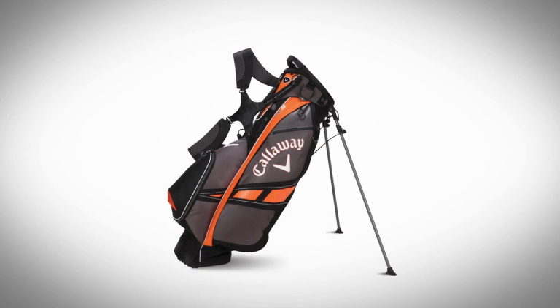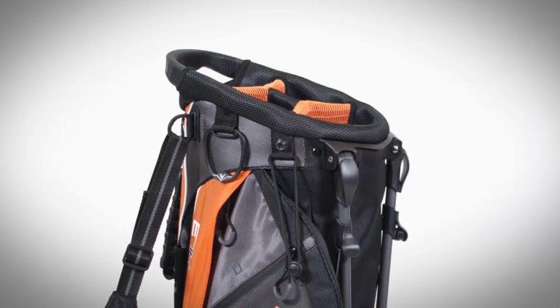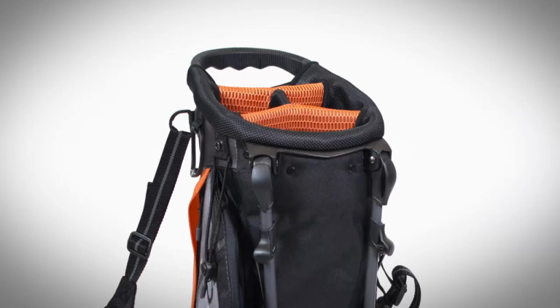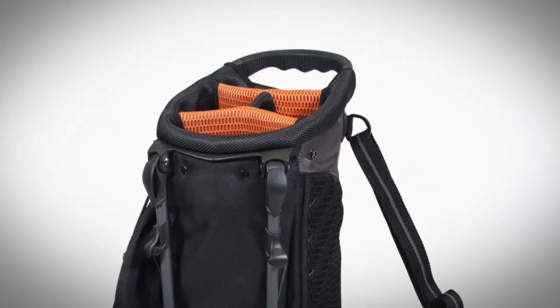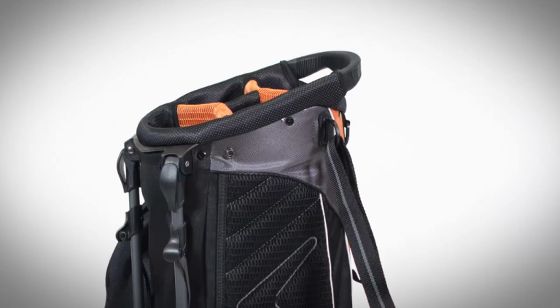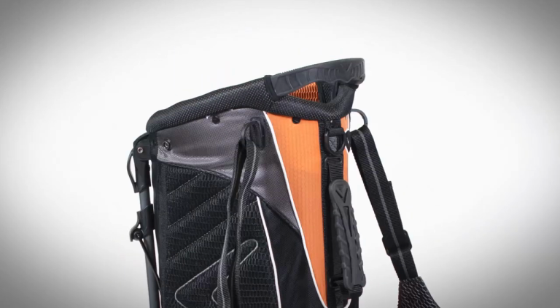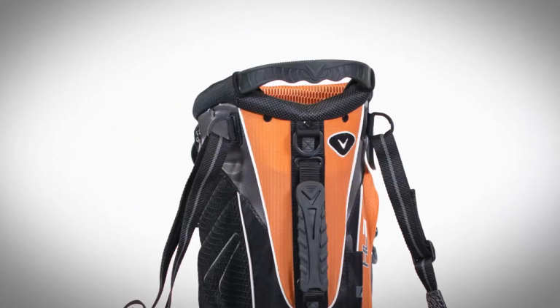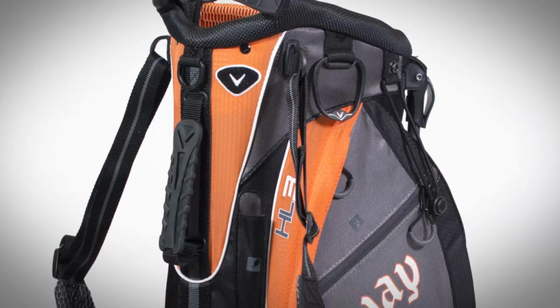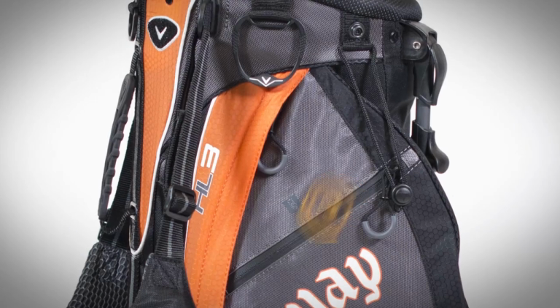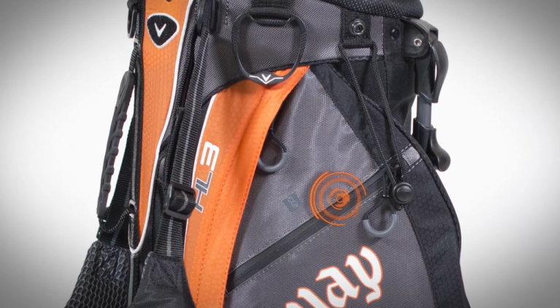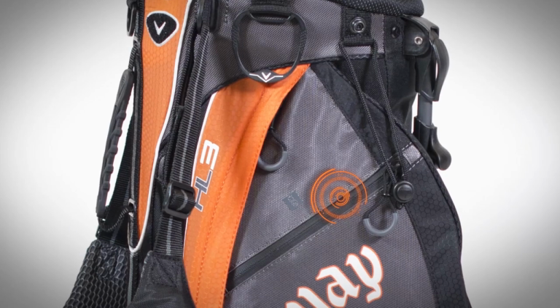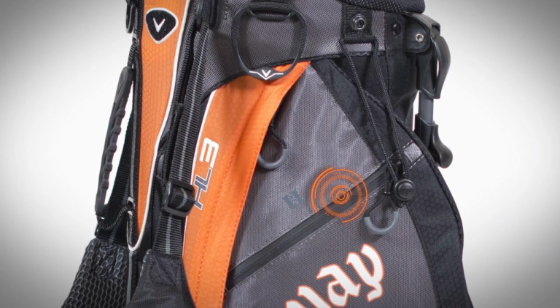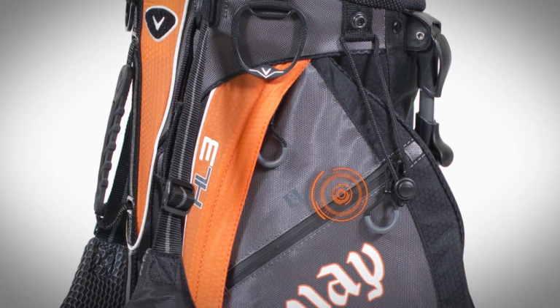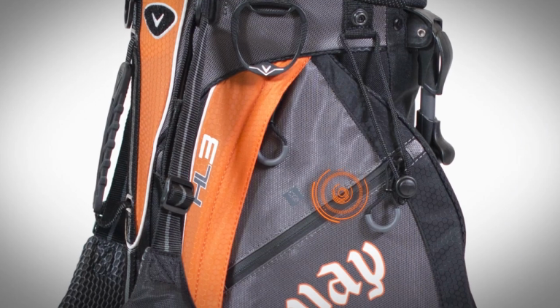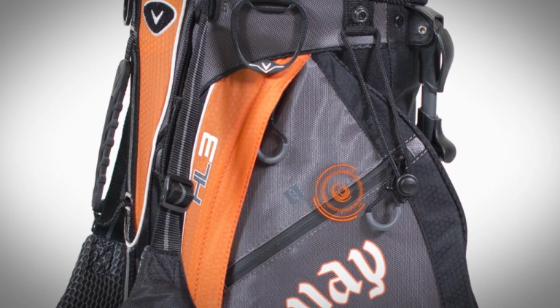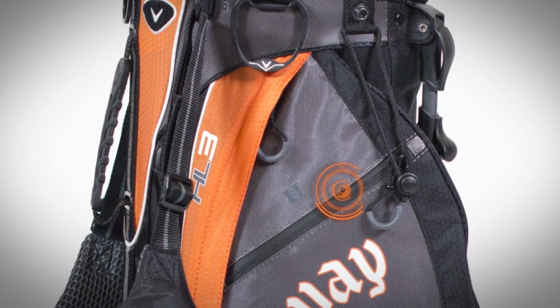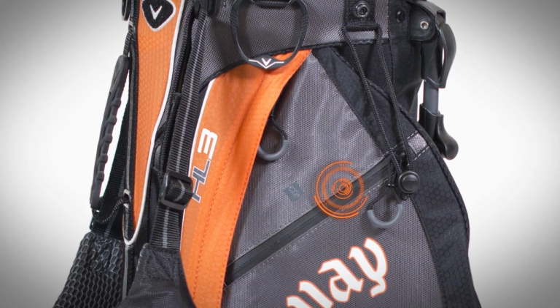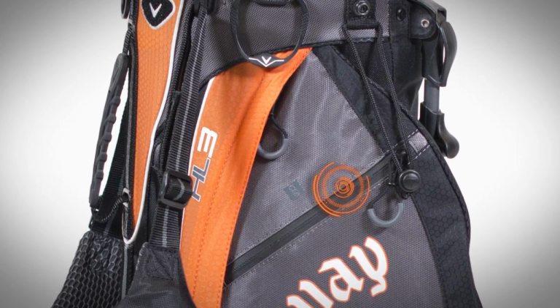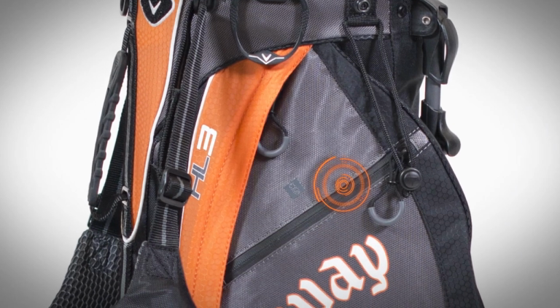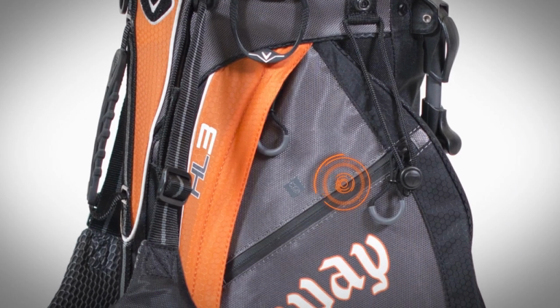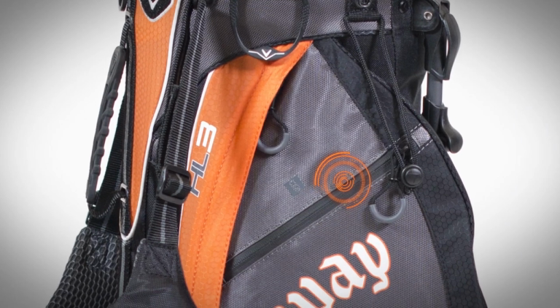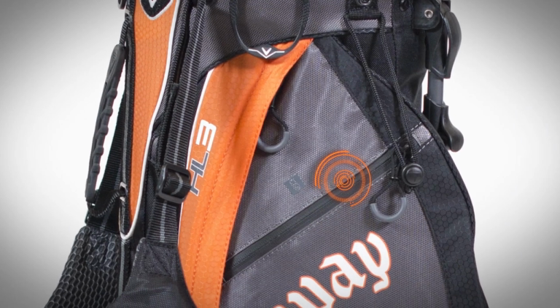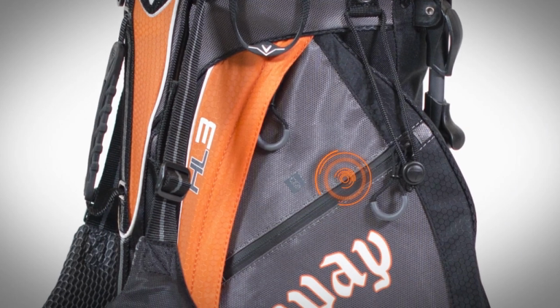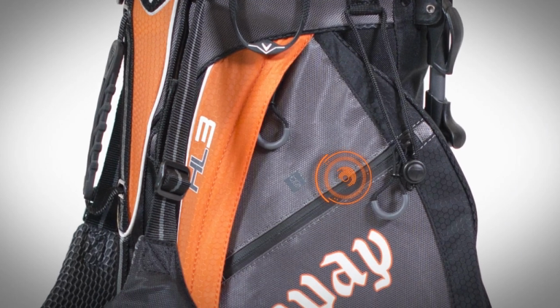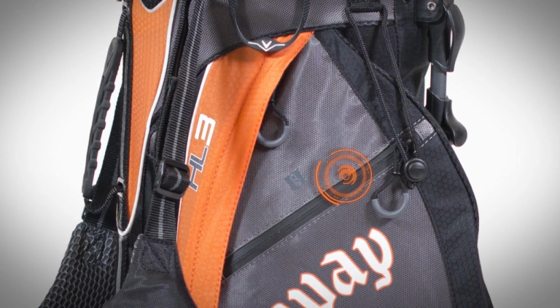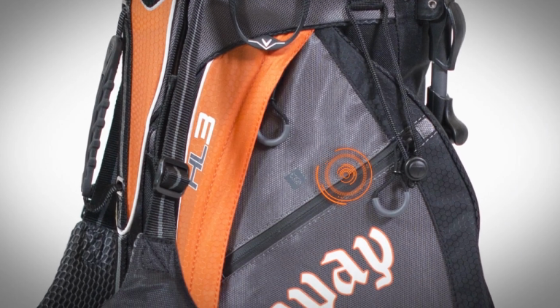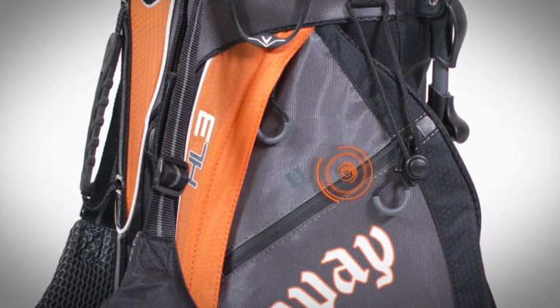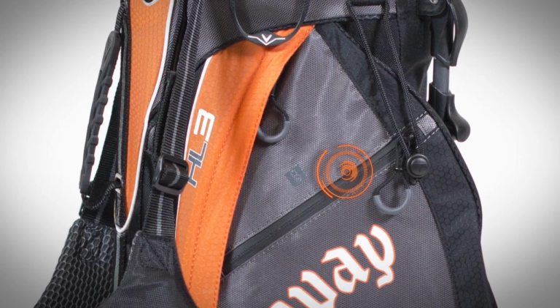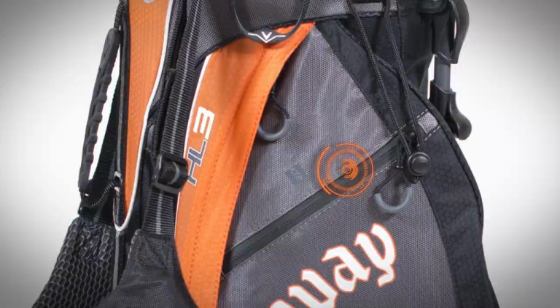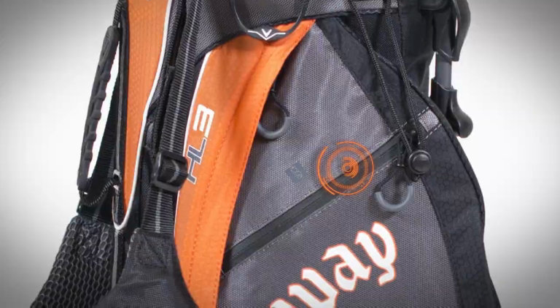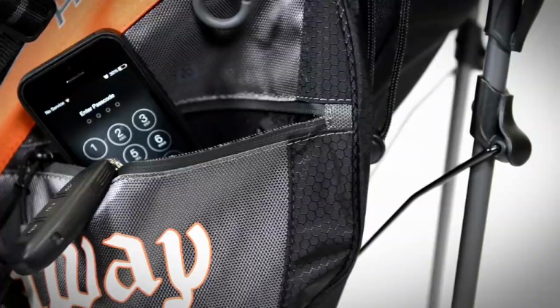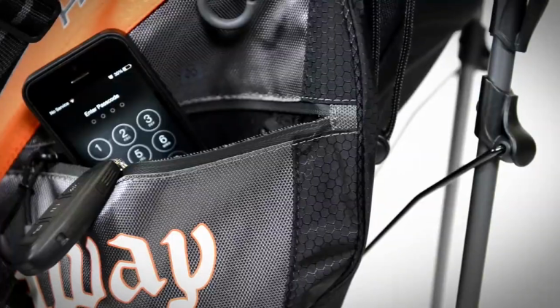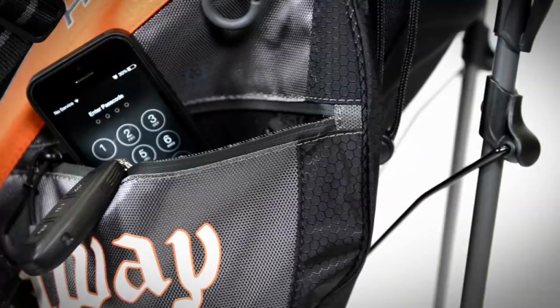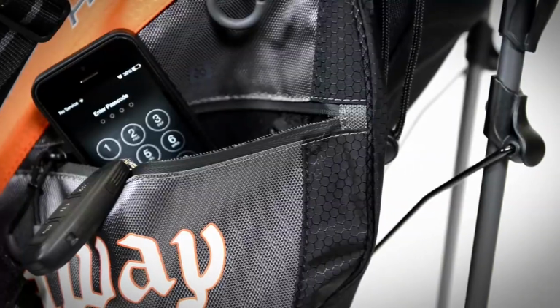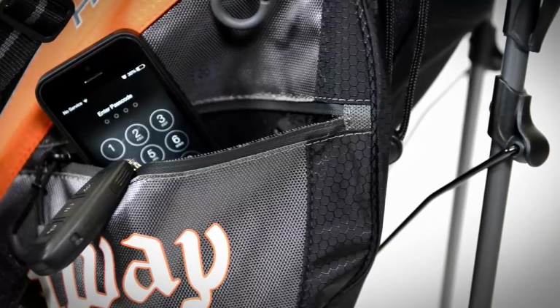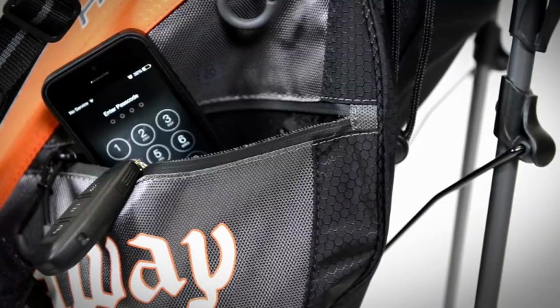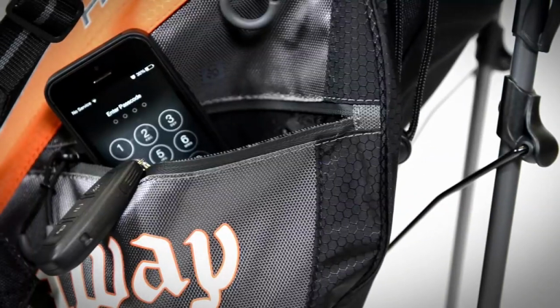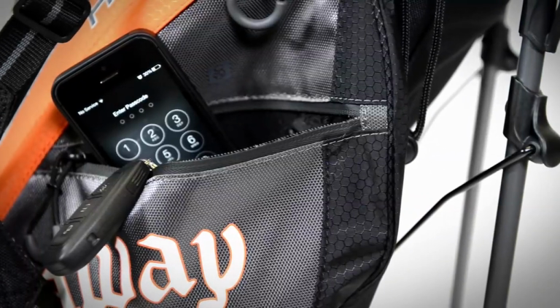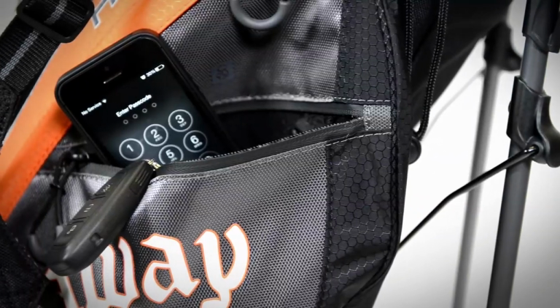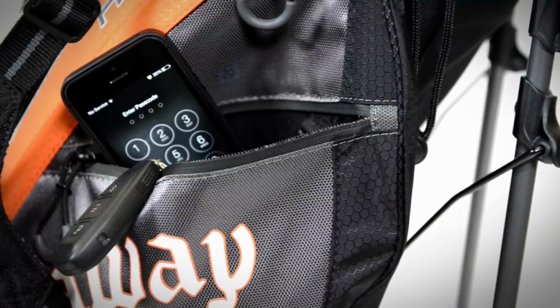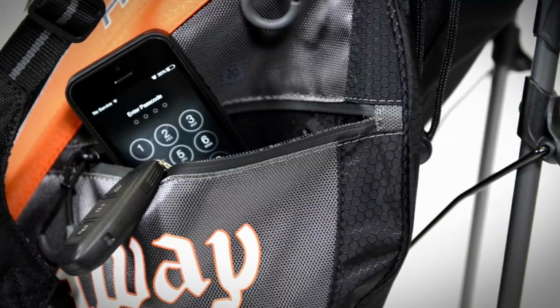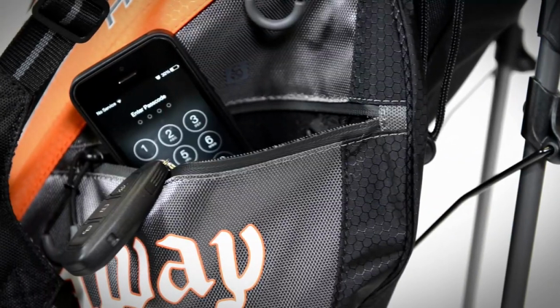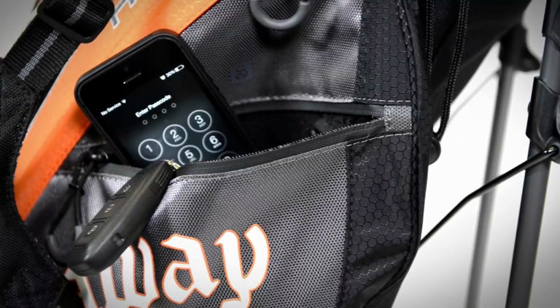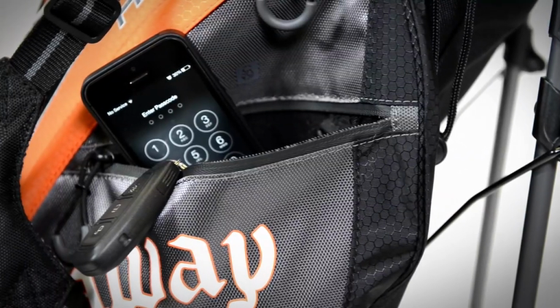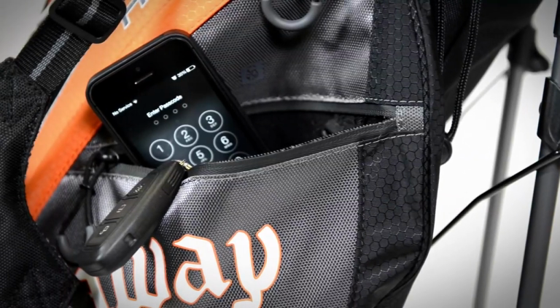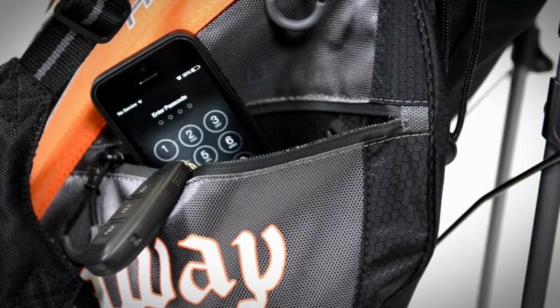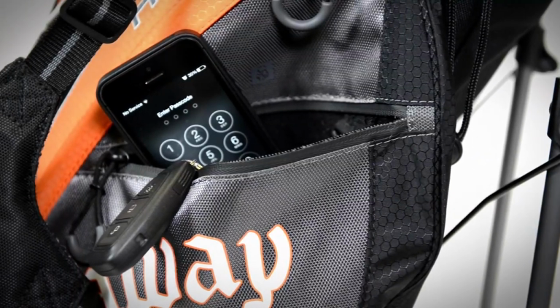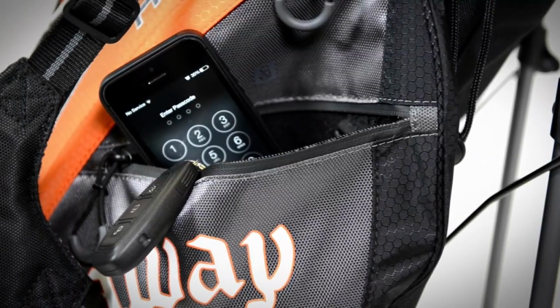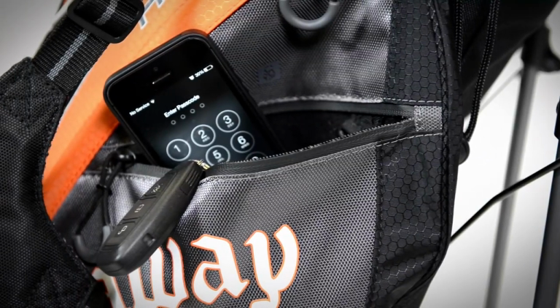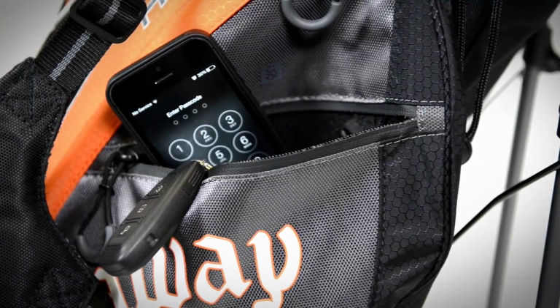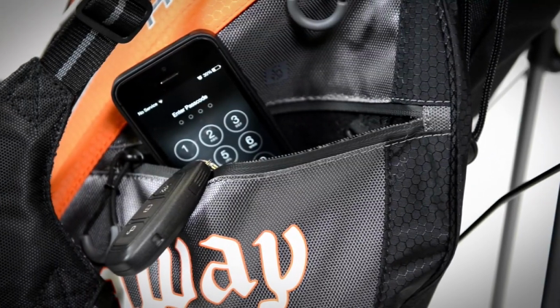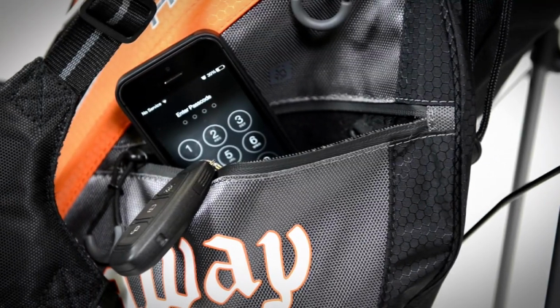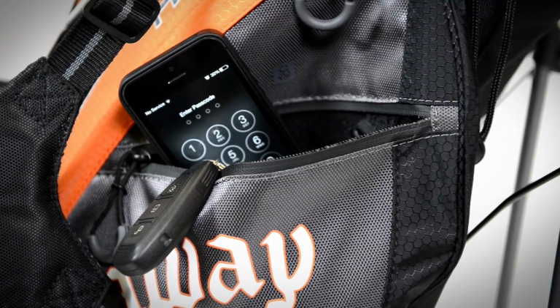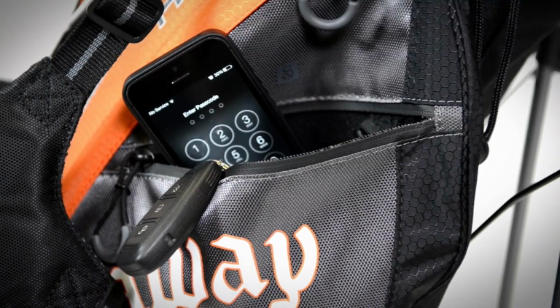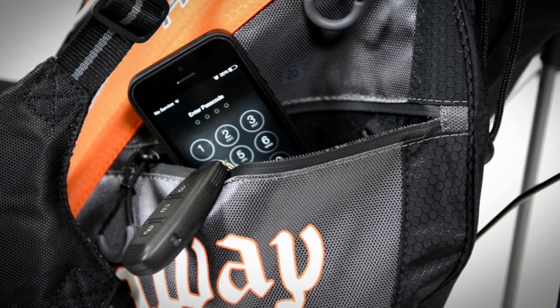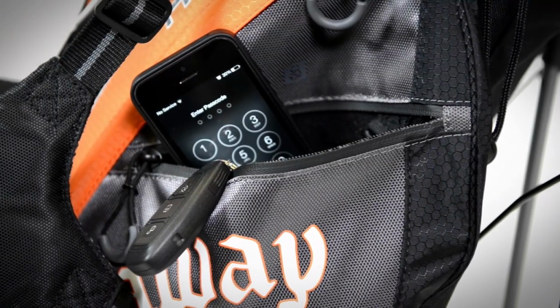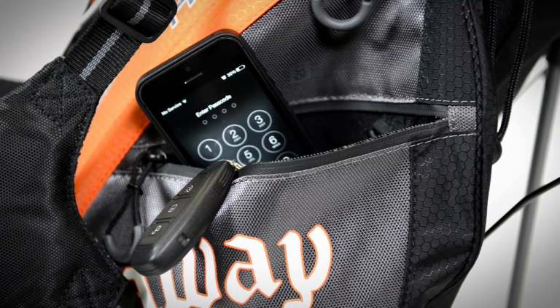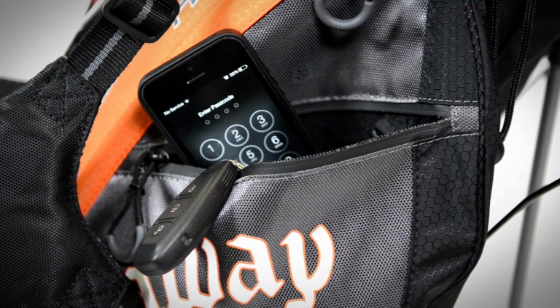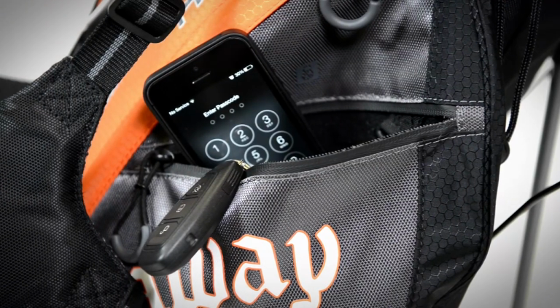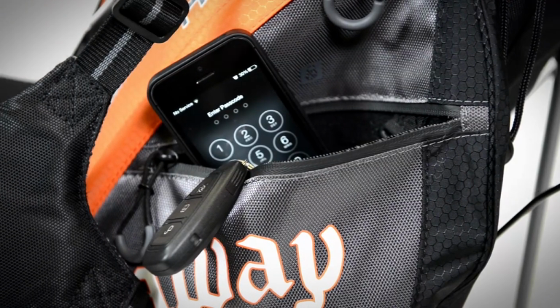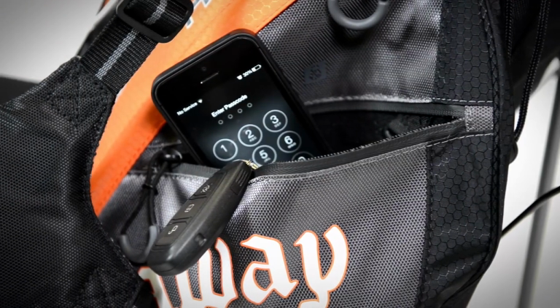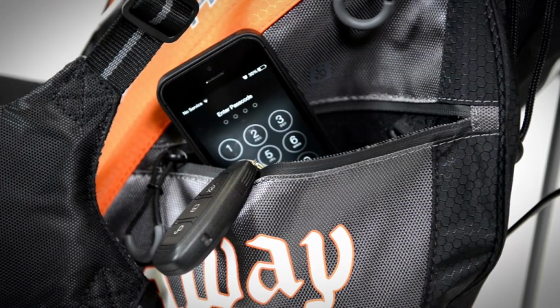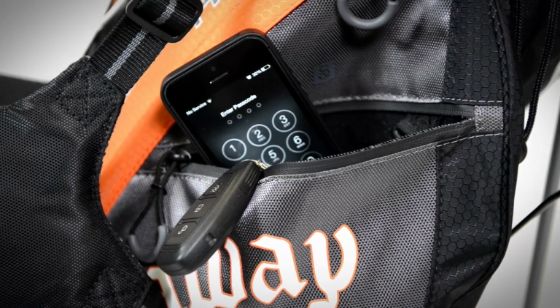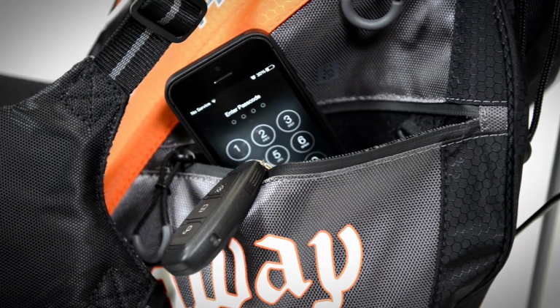The second thing is the waterproof zipper on the valuables pocket, so if you have a moist, wet, damp day, it's going to keep your phone and your keys dry.